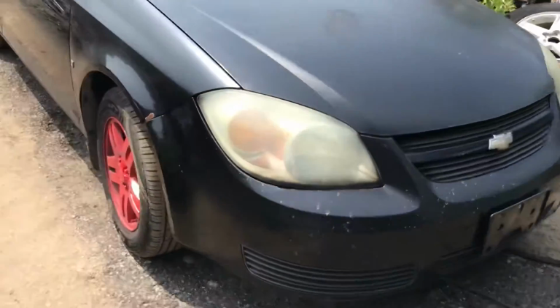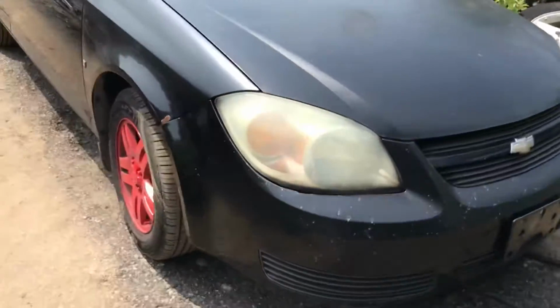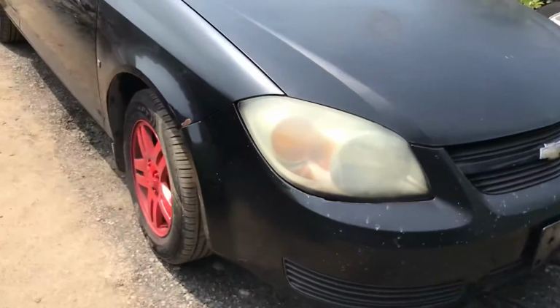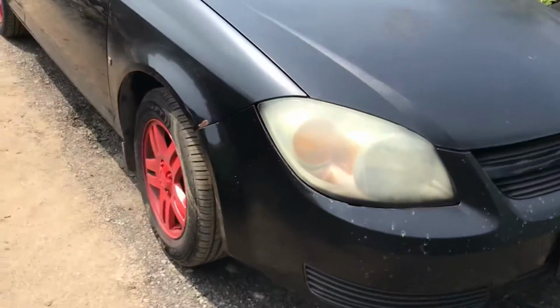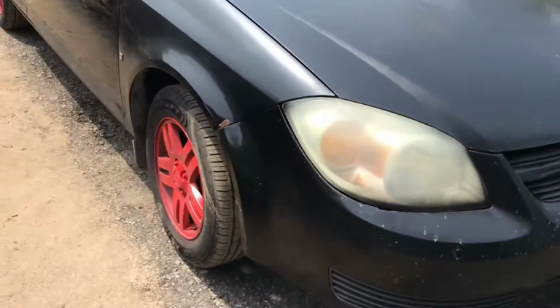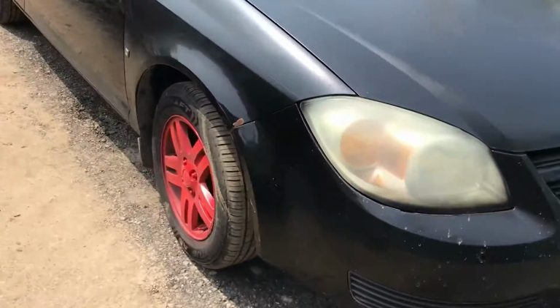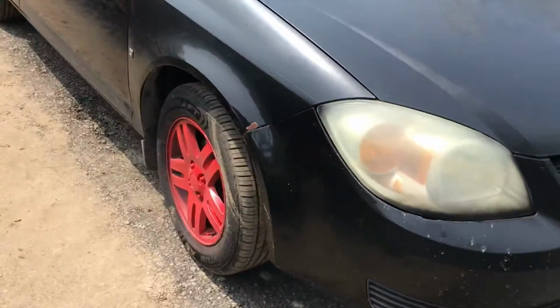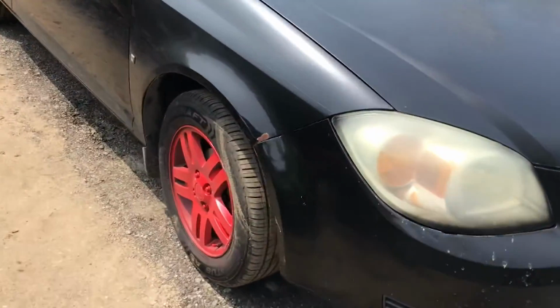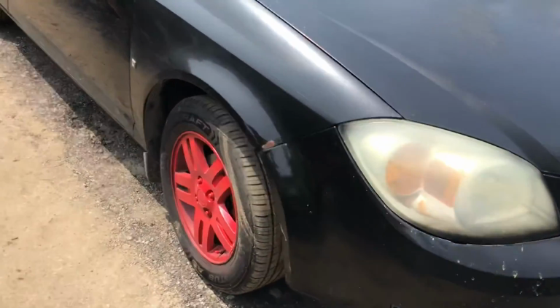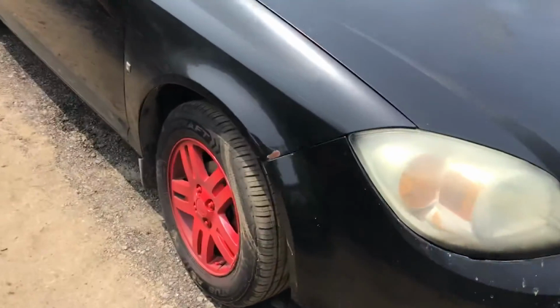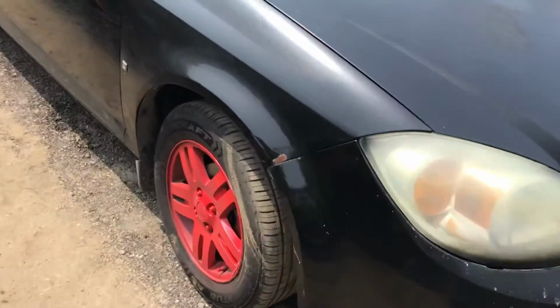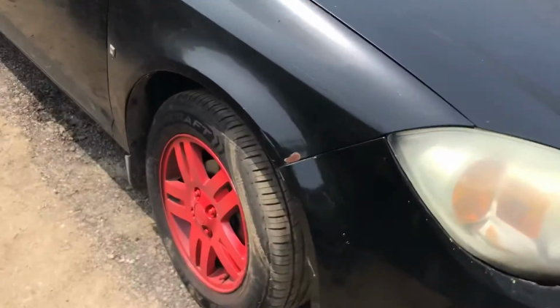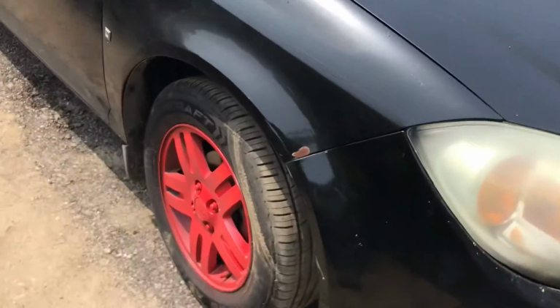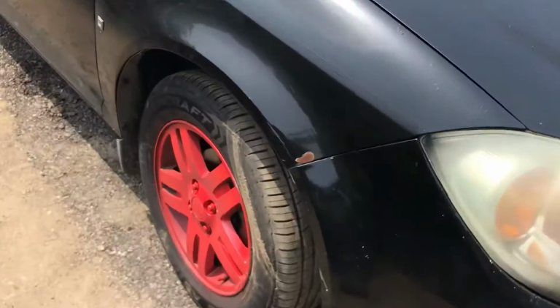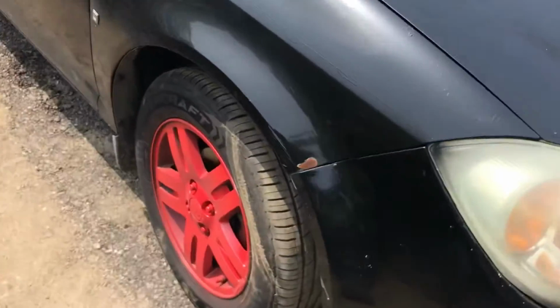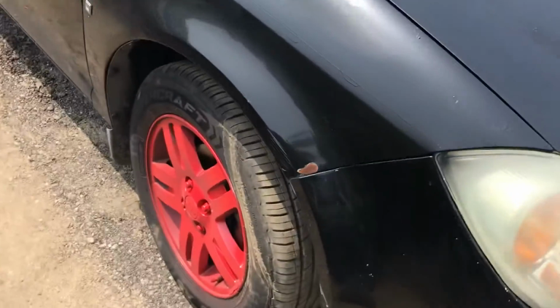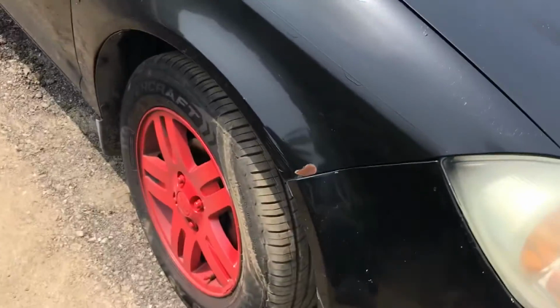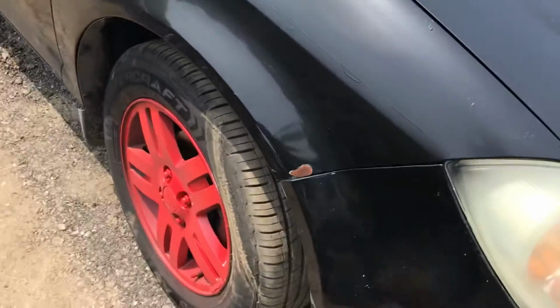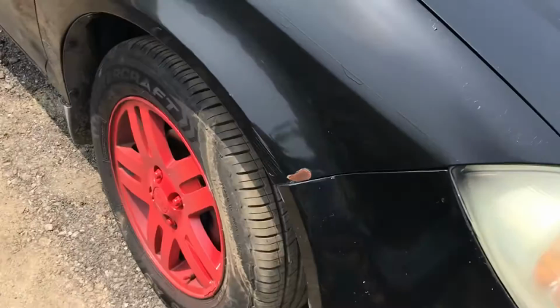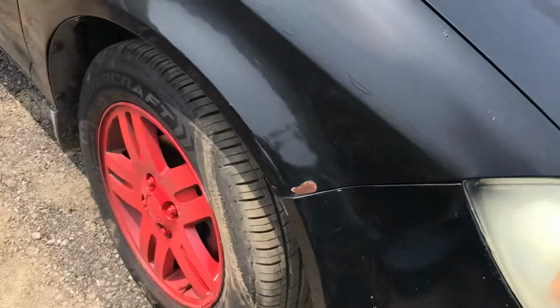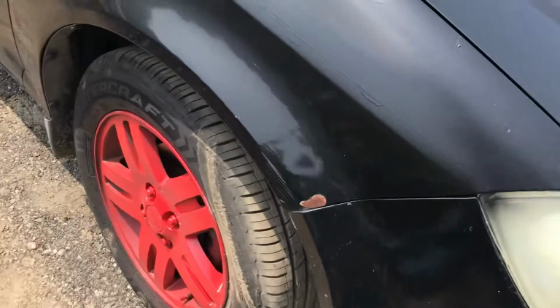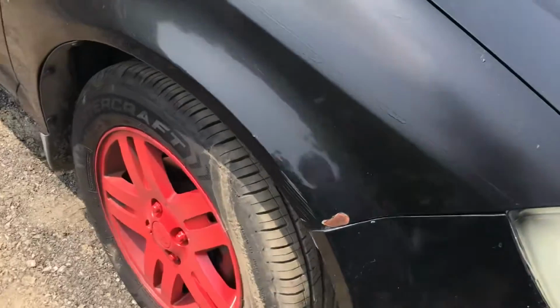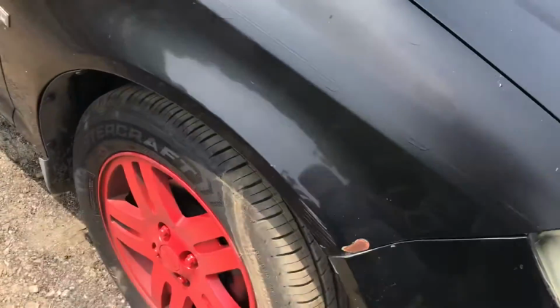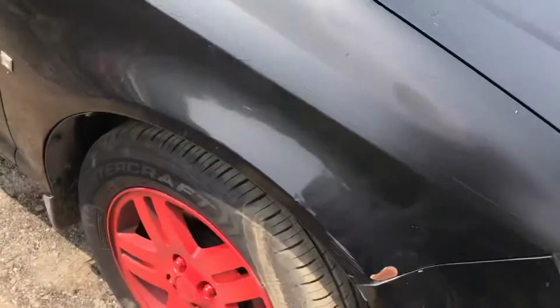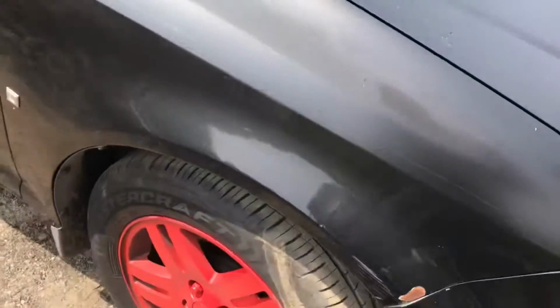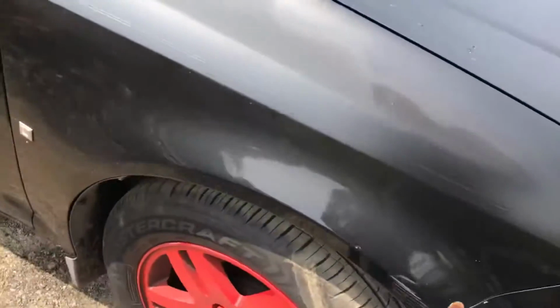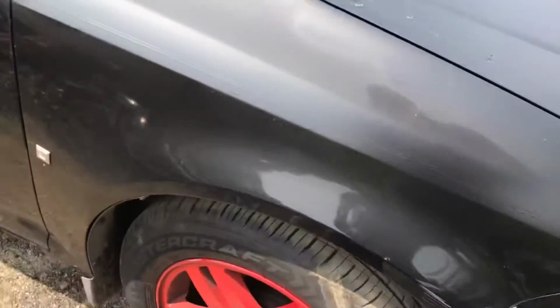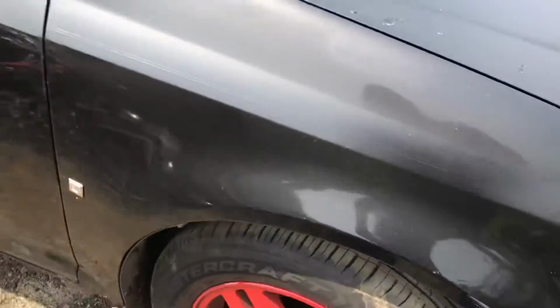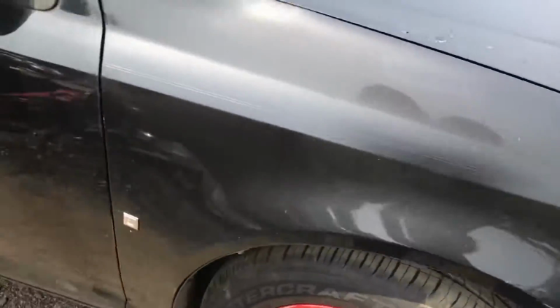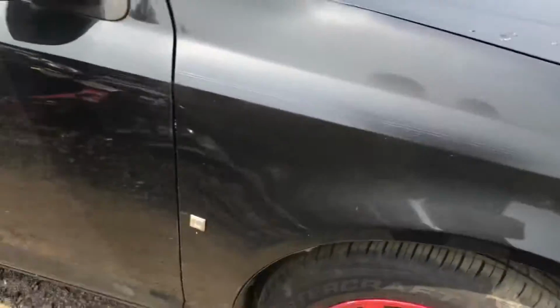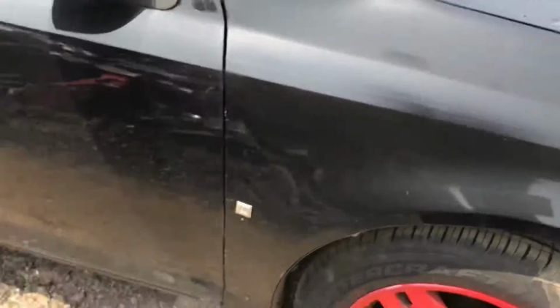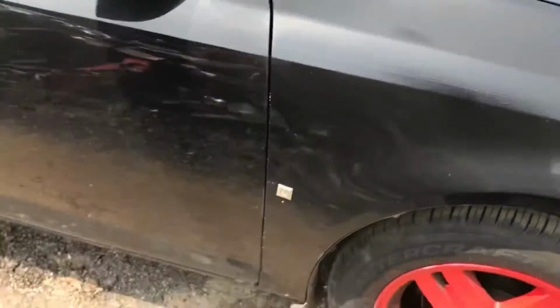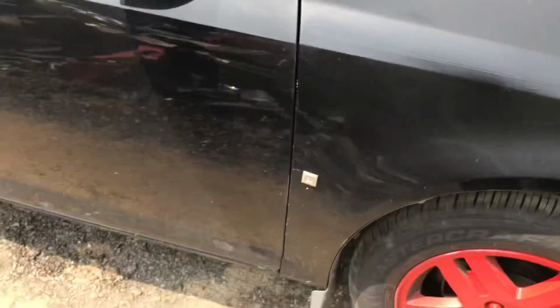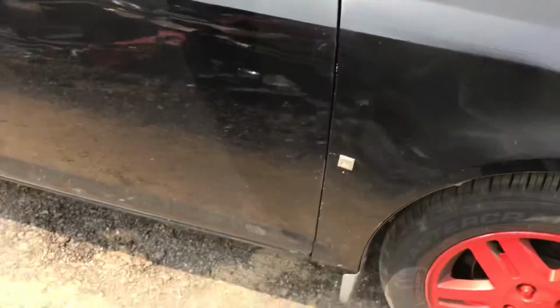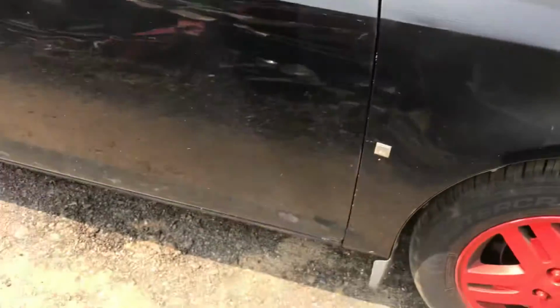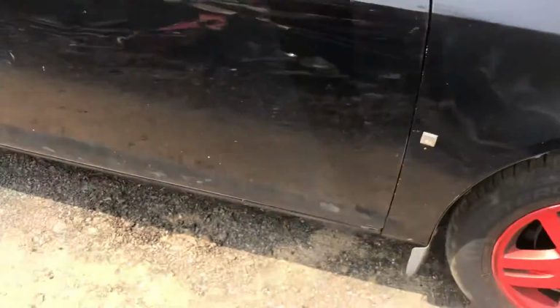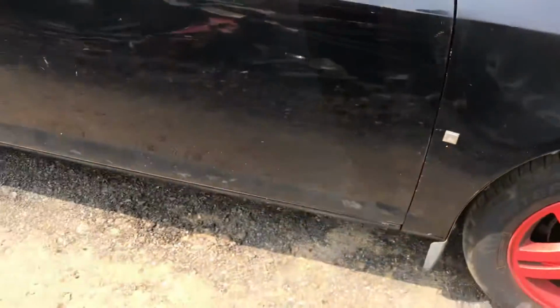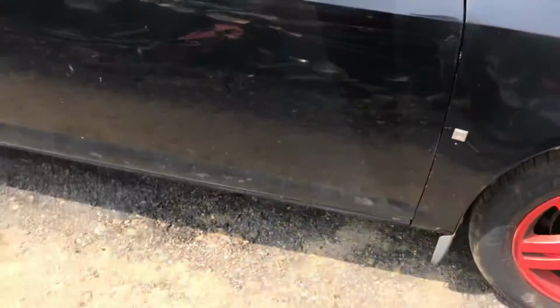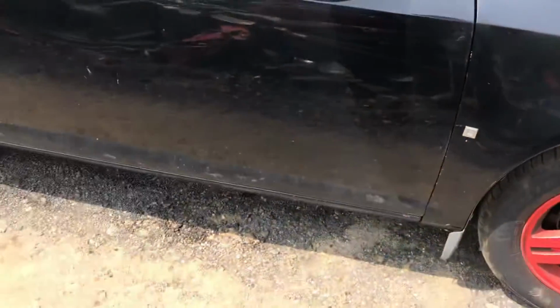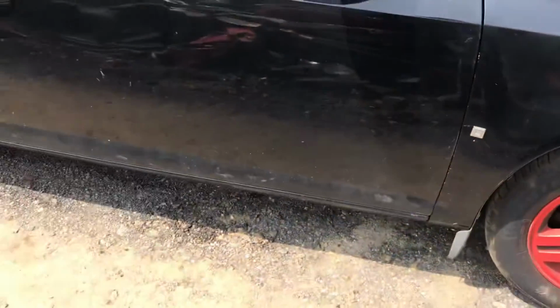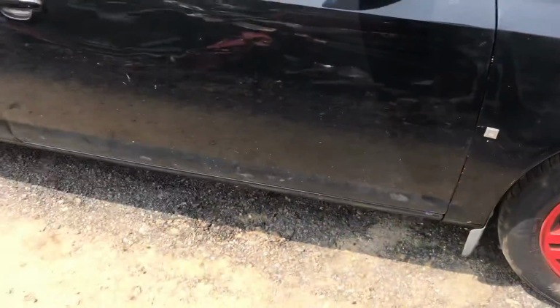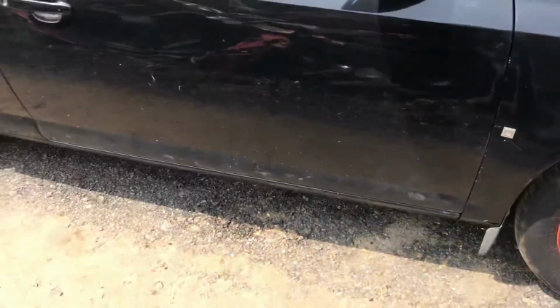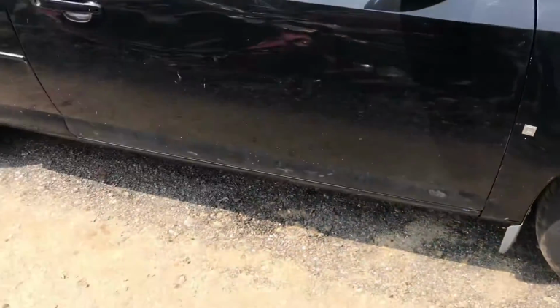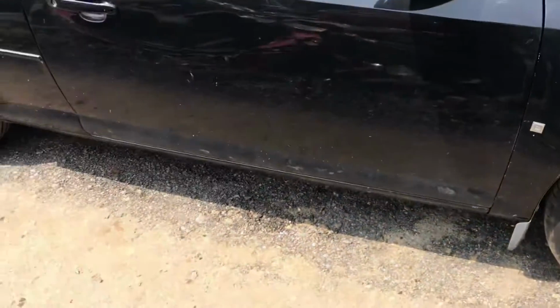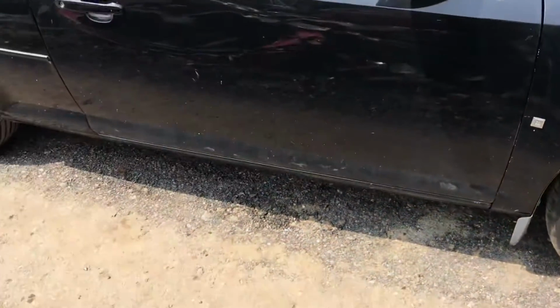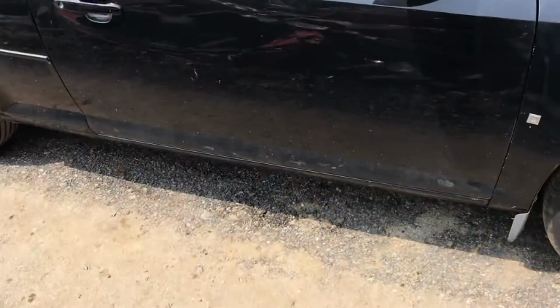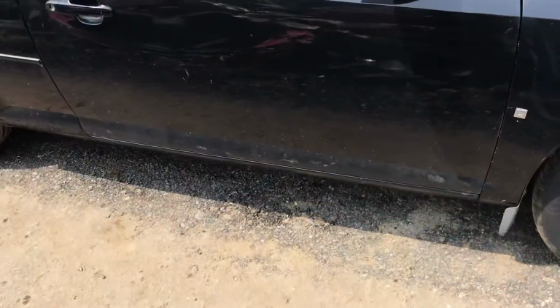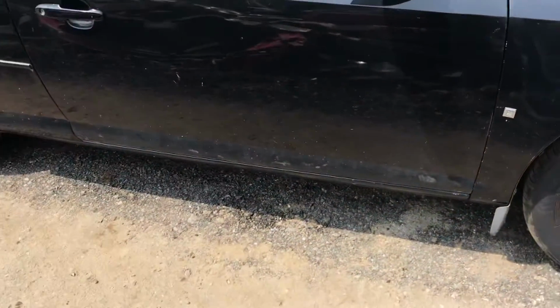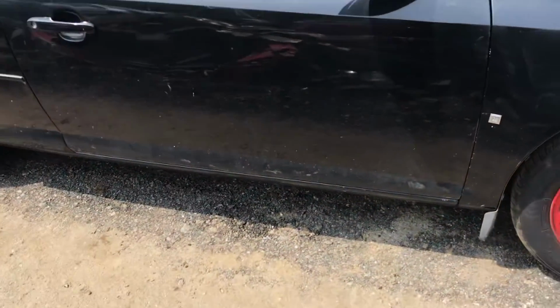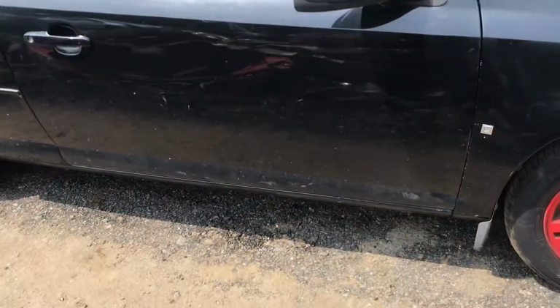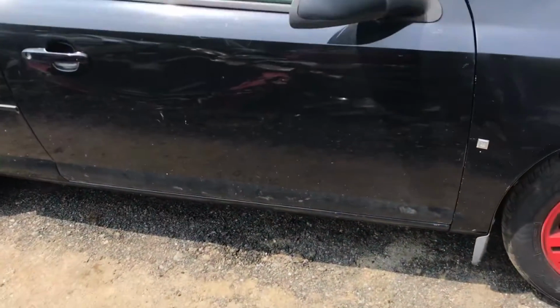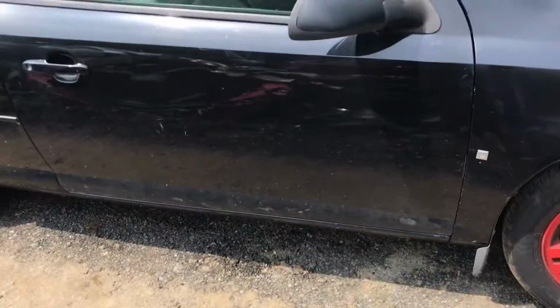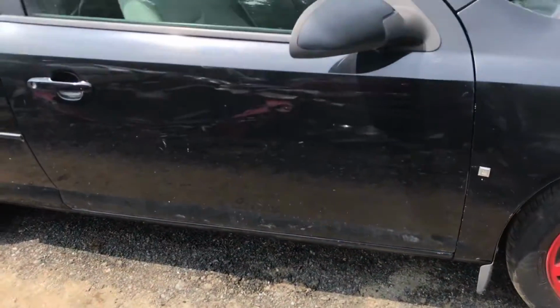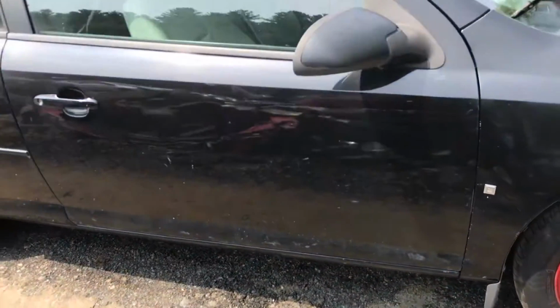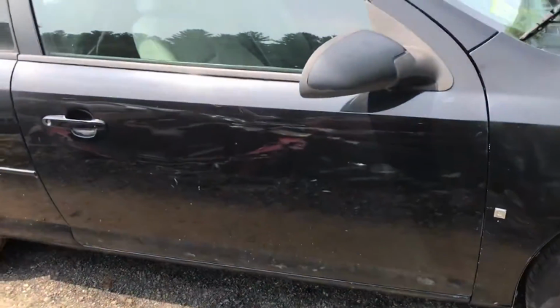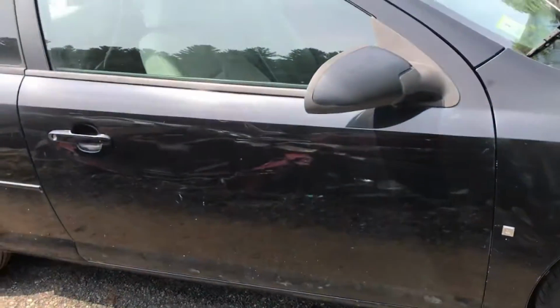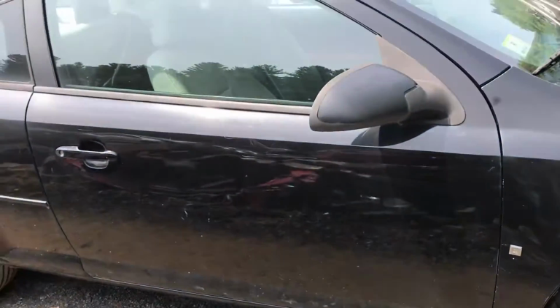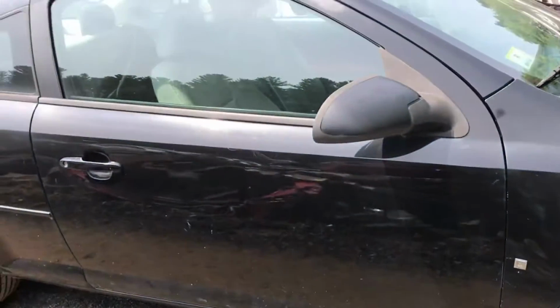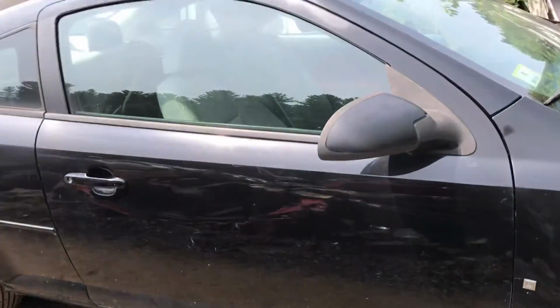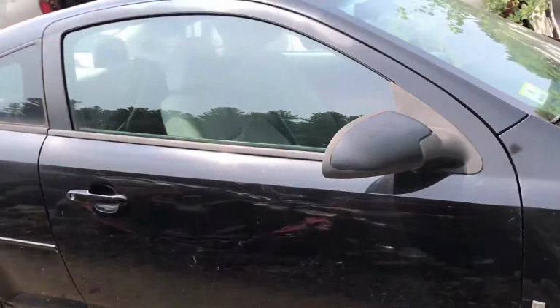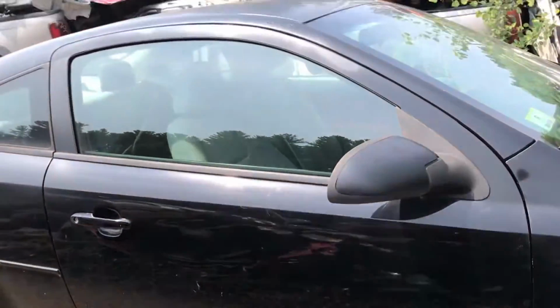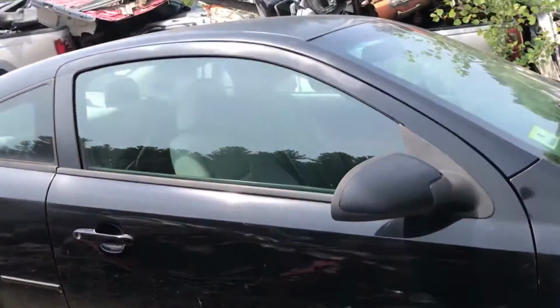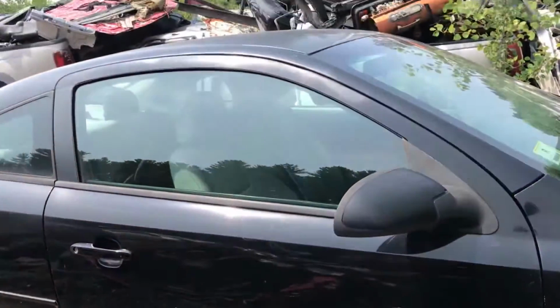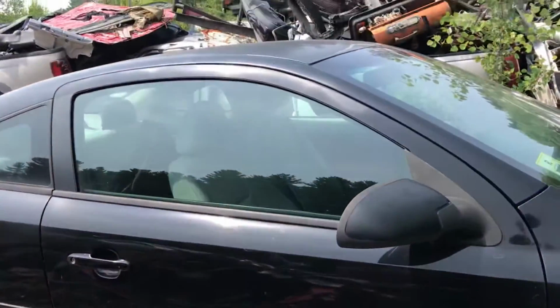Right fender has some rust on it. Passenger door is good.